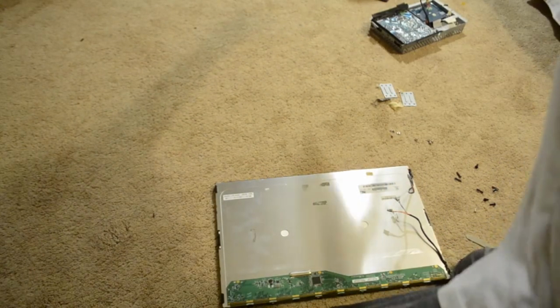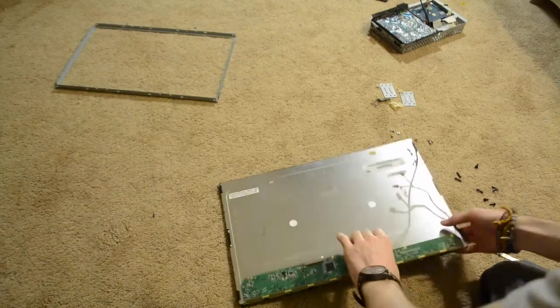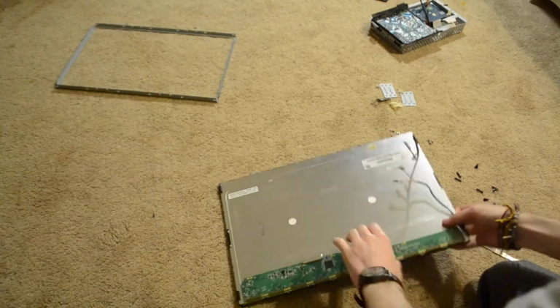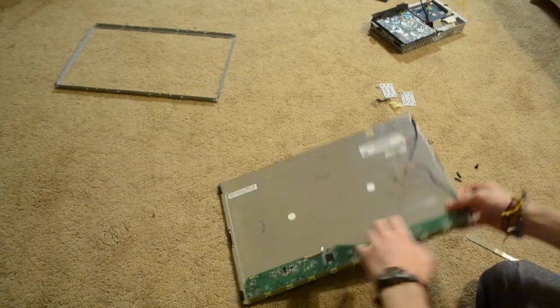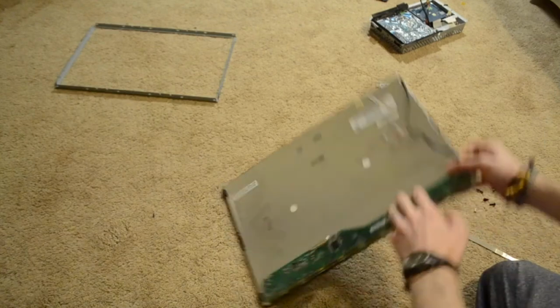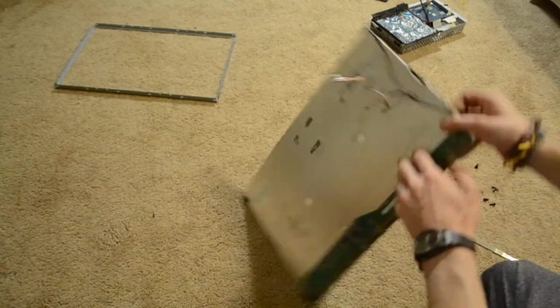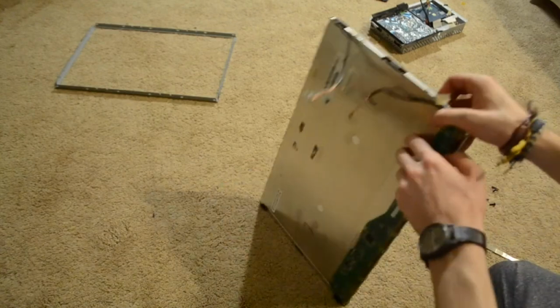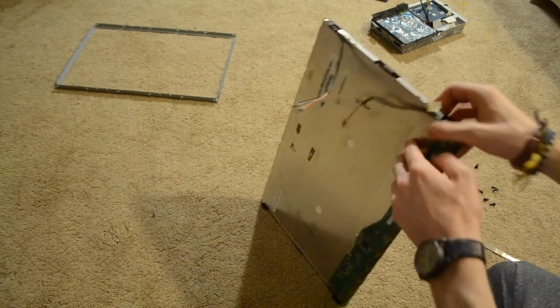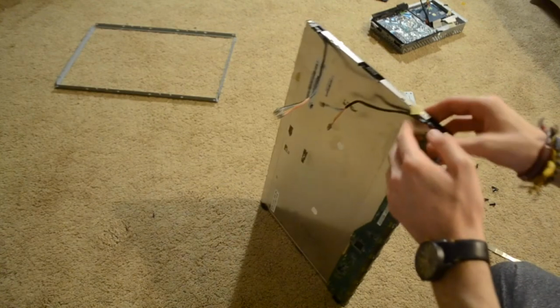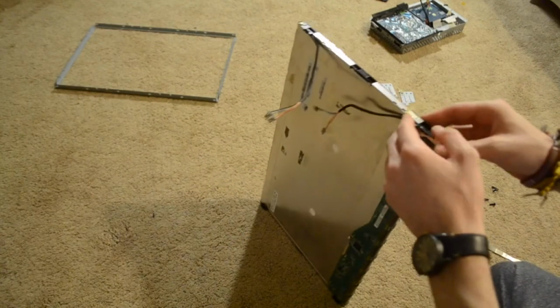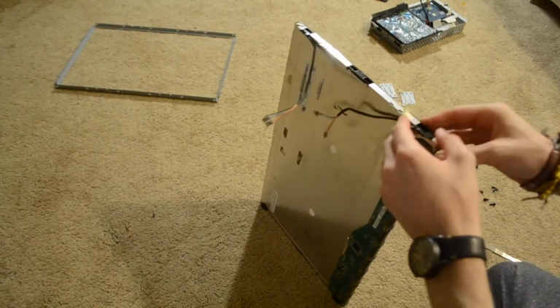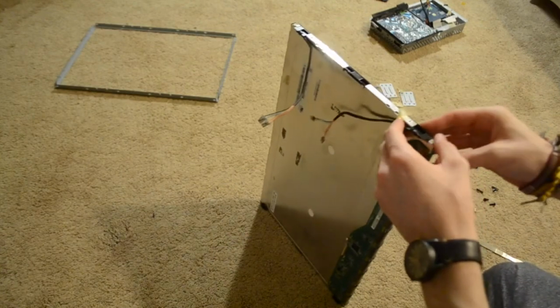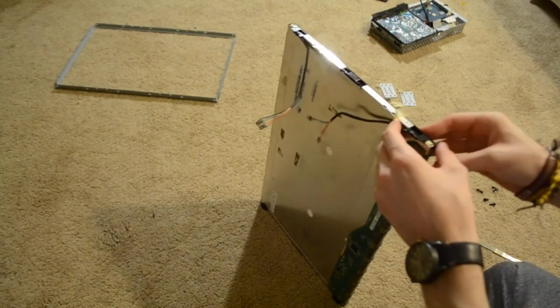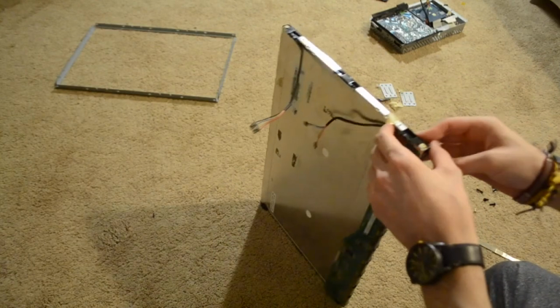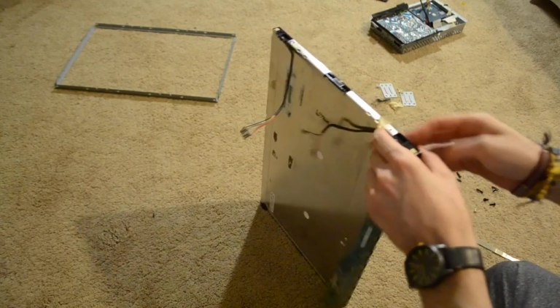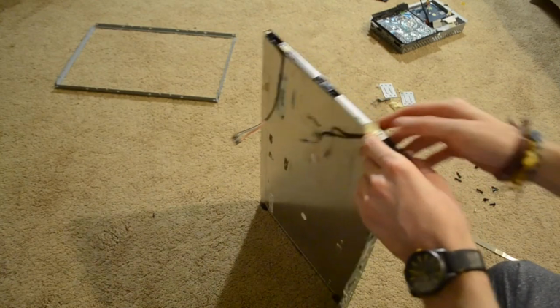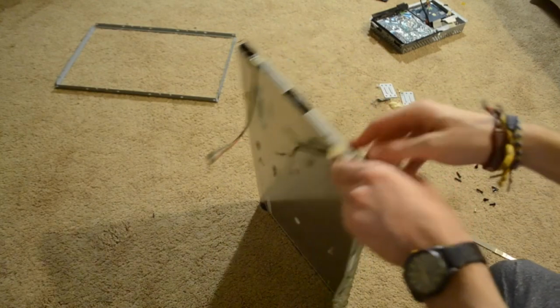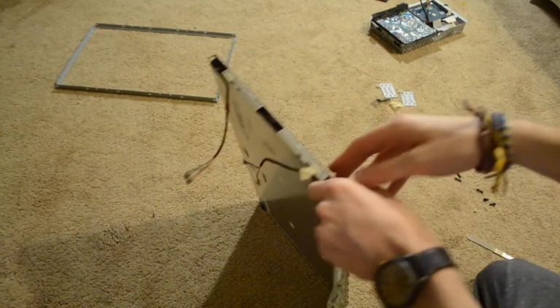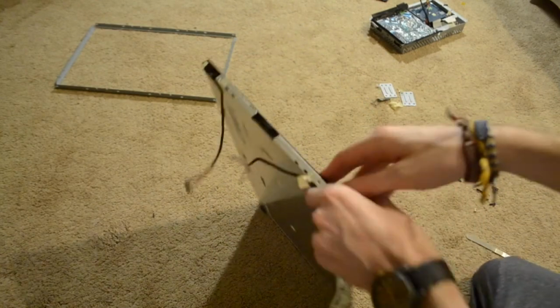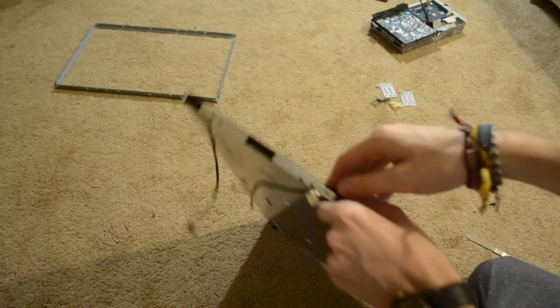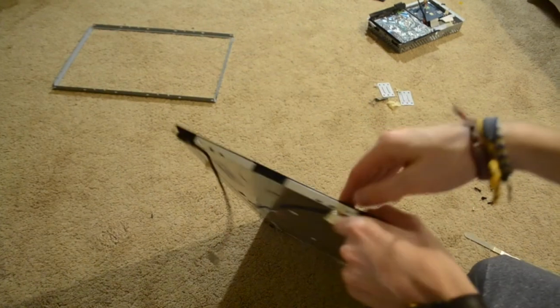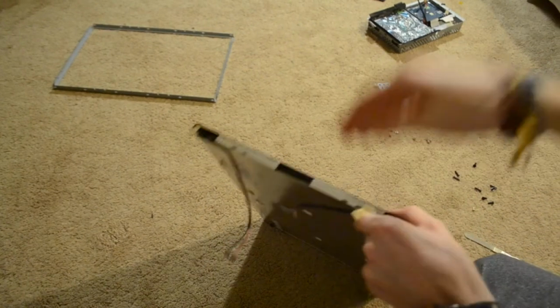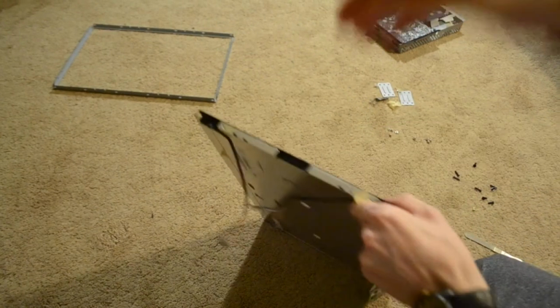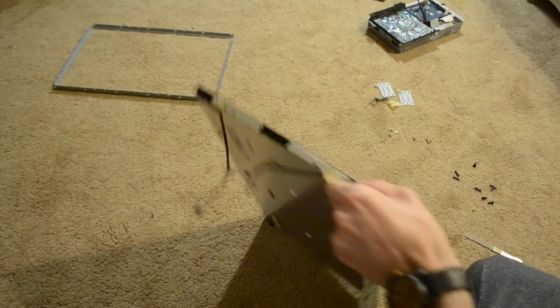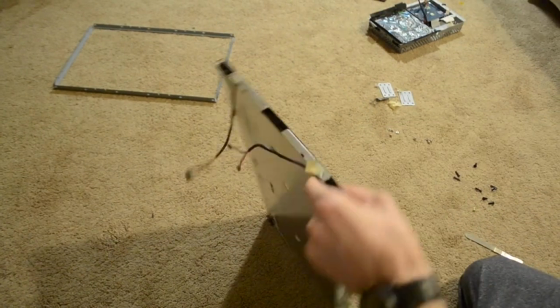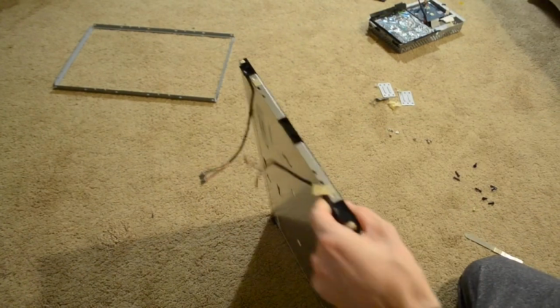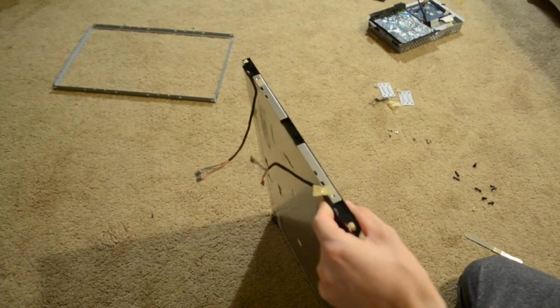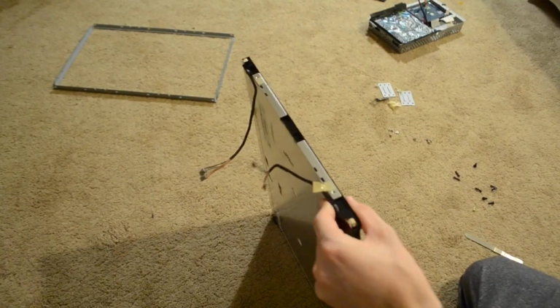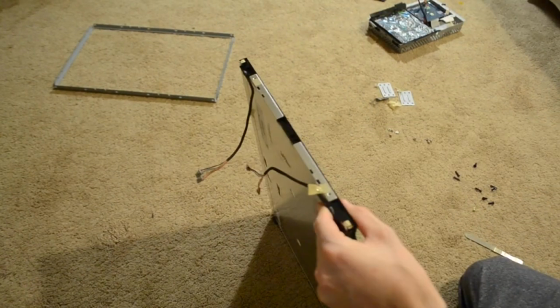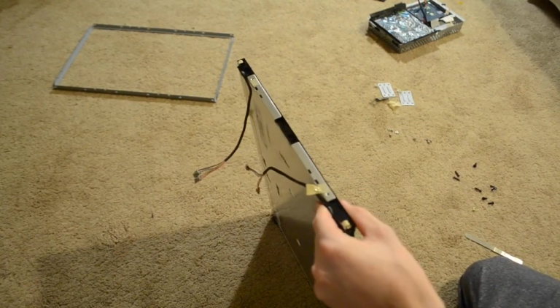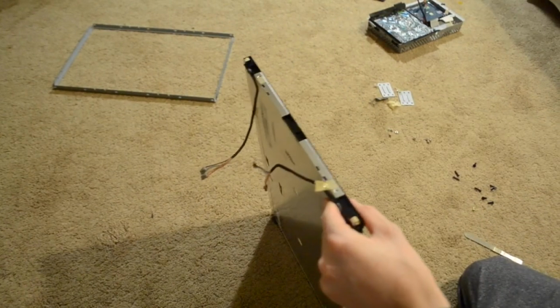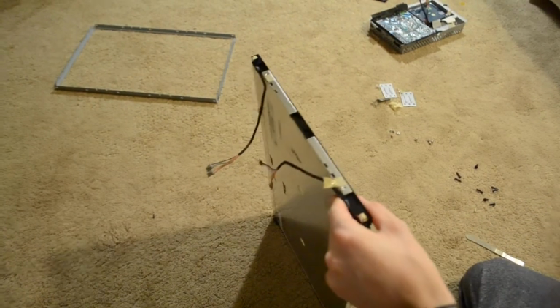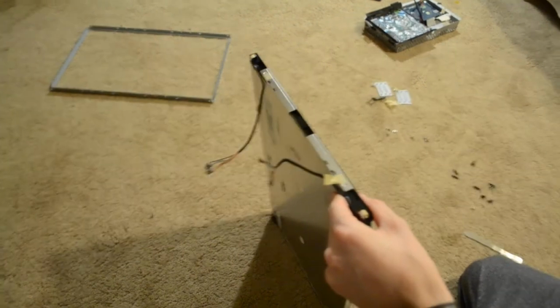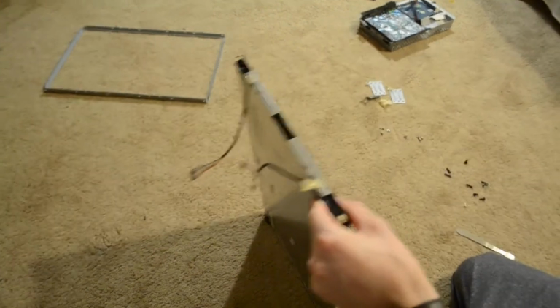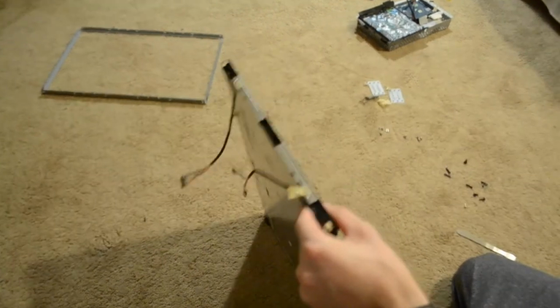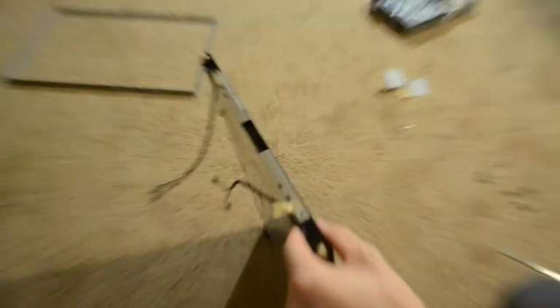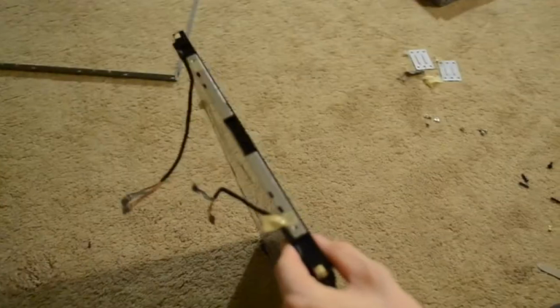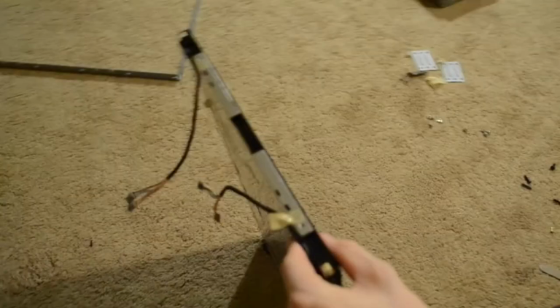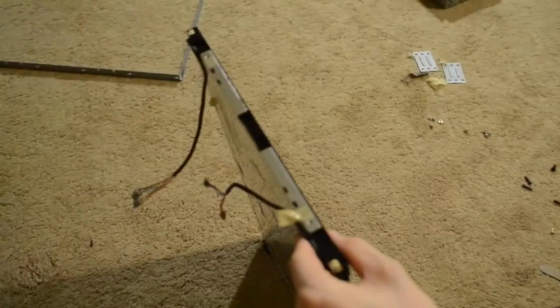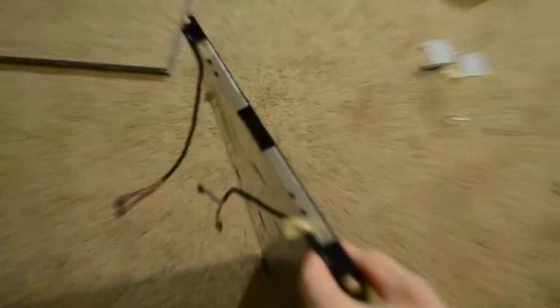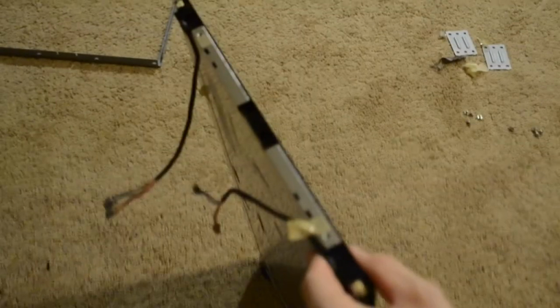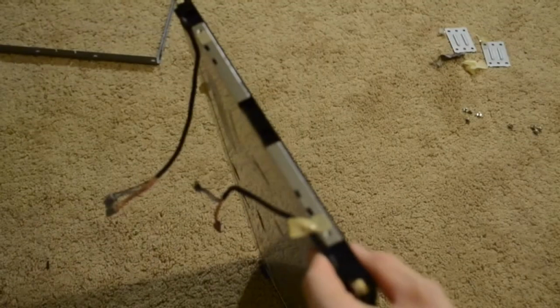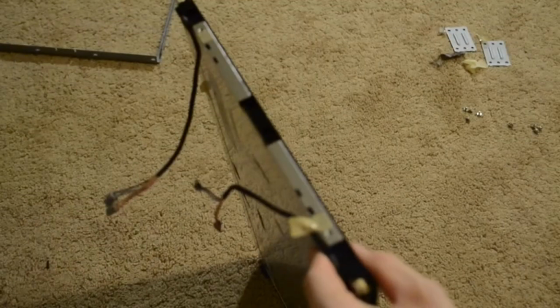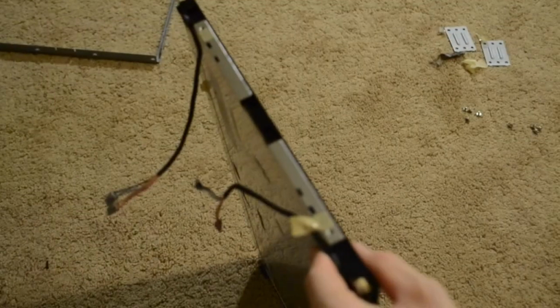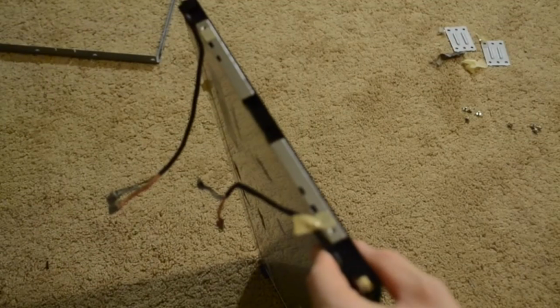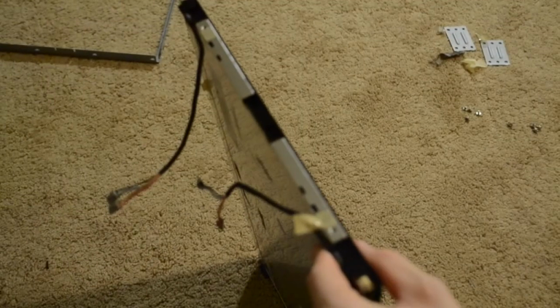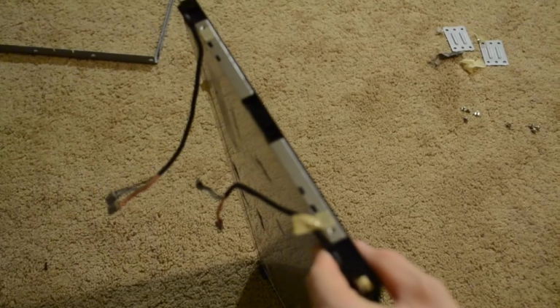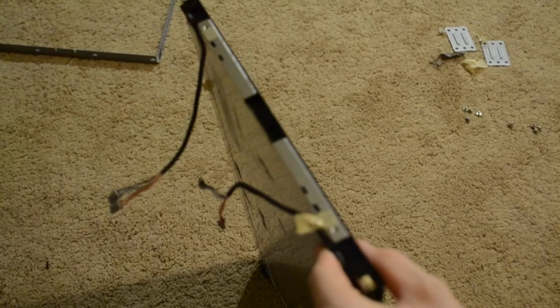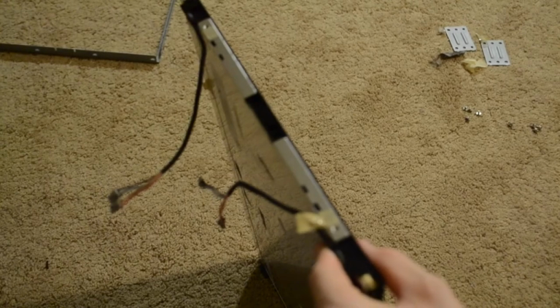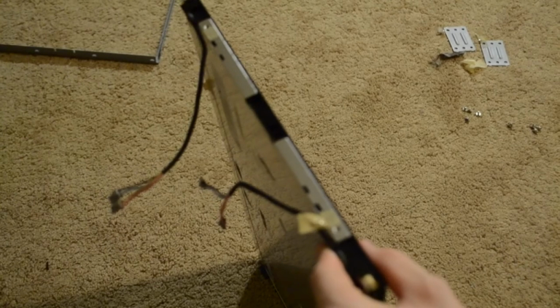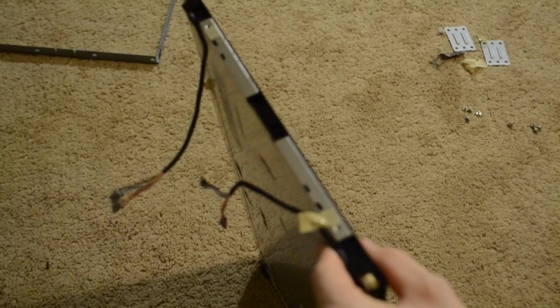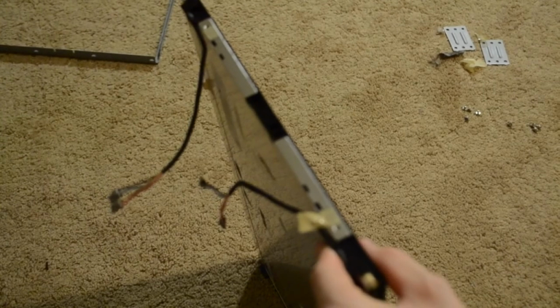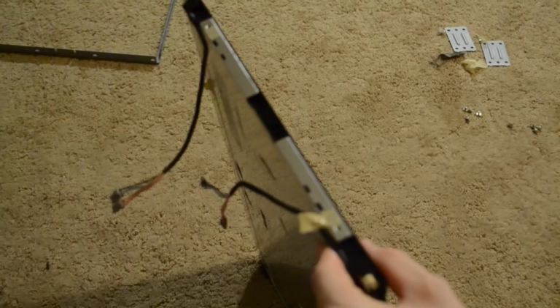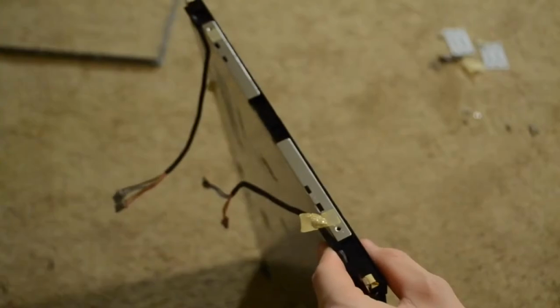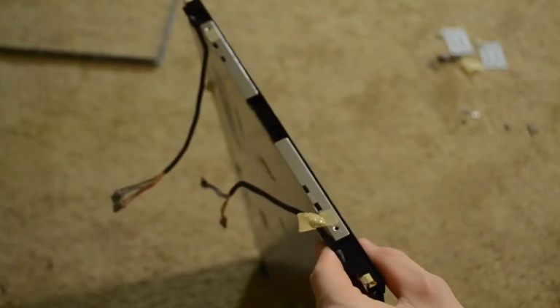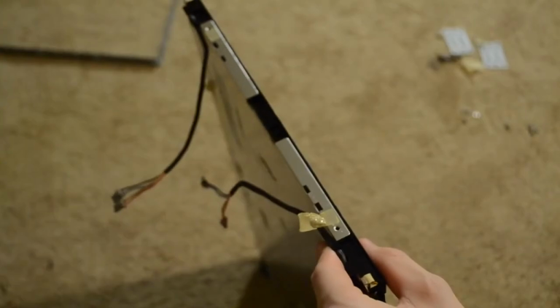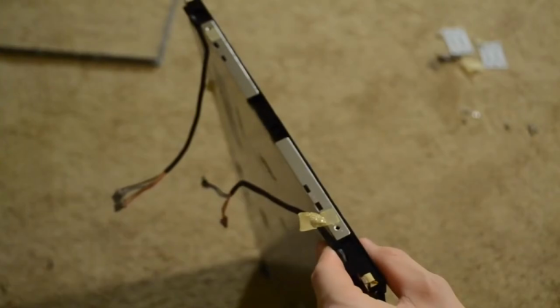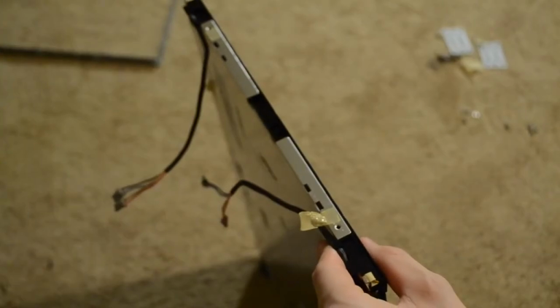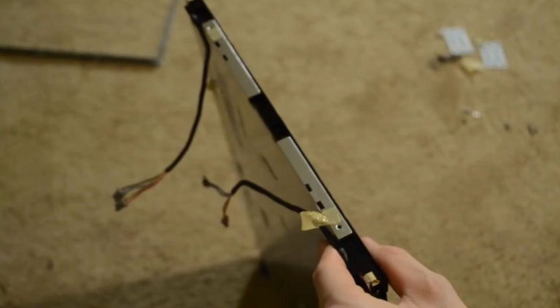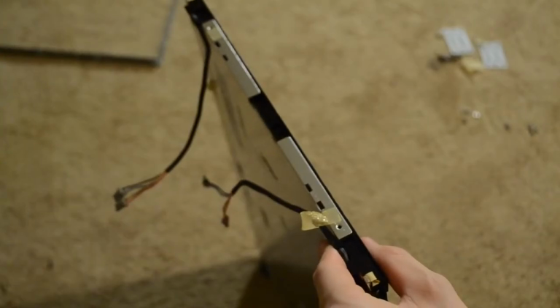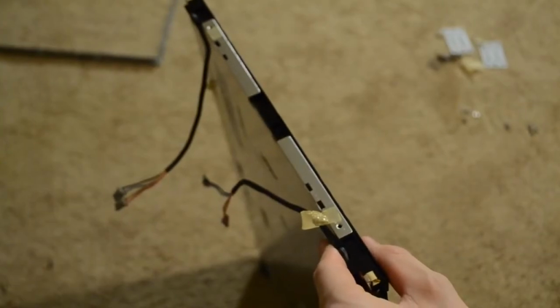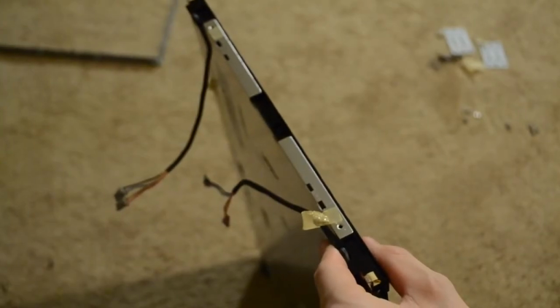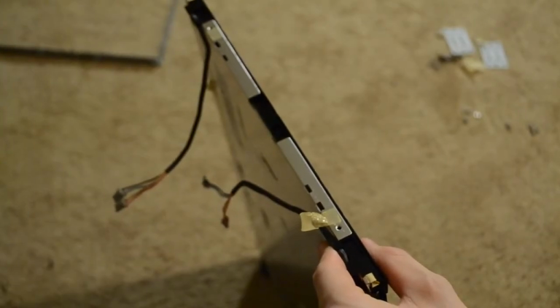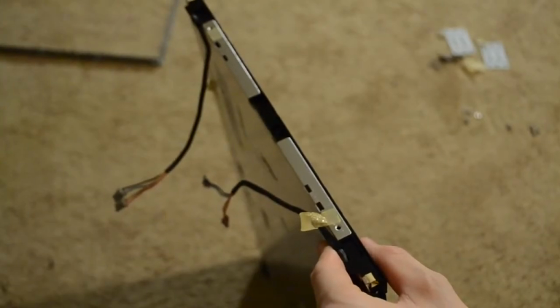You'll see that the four wires you'd attached earlier go into the backlight. These power the tiny fluorescent tubes inside — you'll see what I'm talking about in a second.